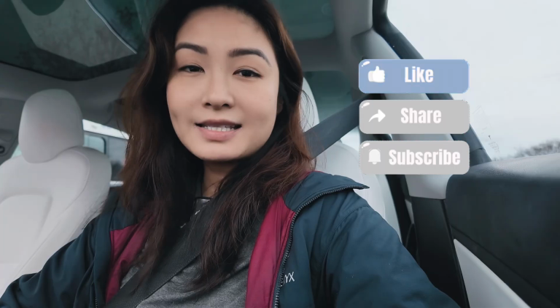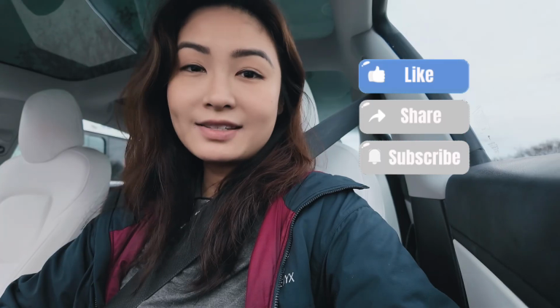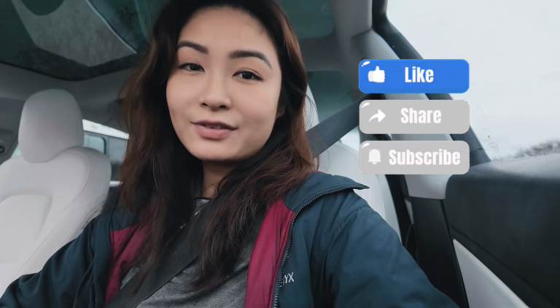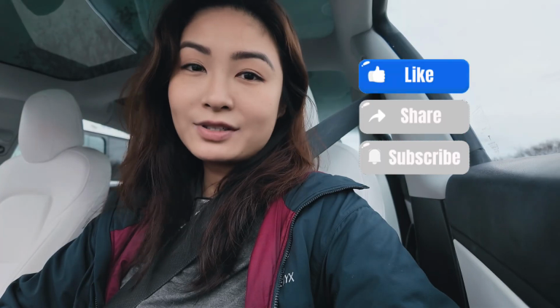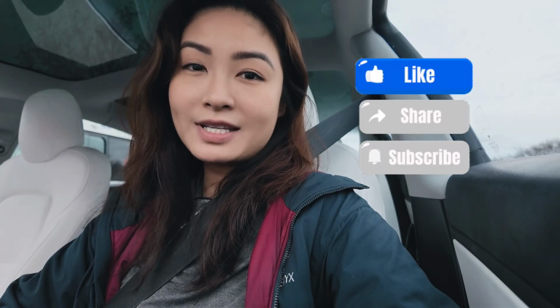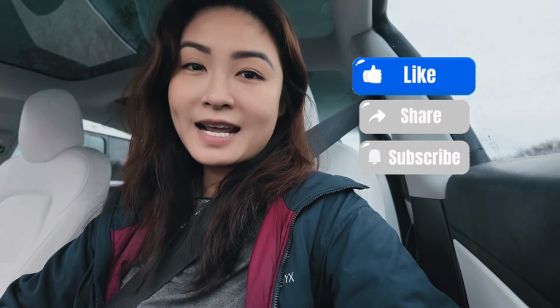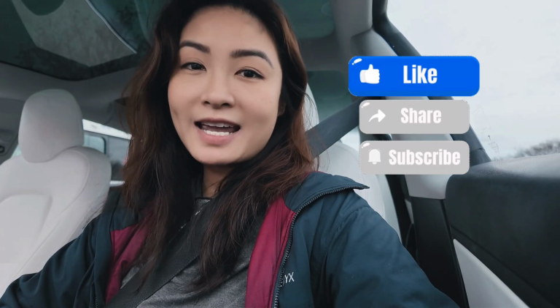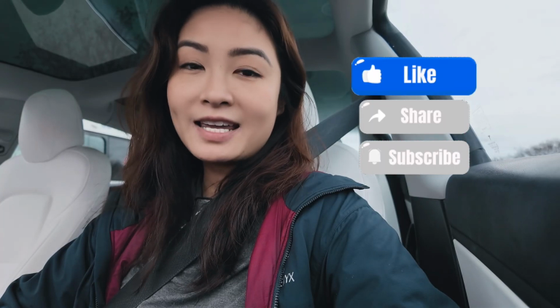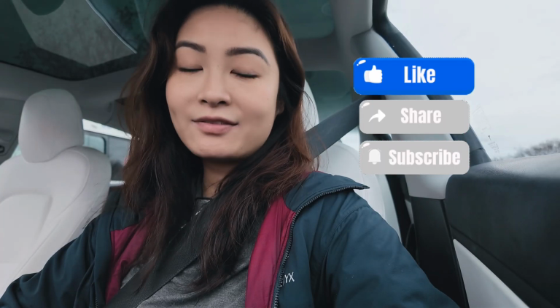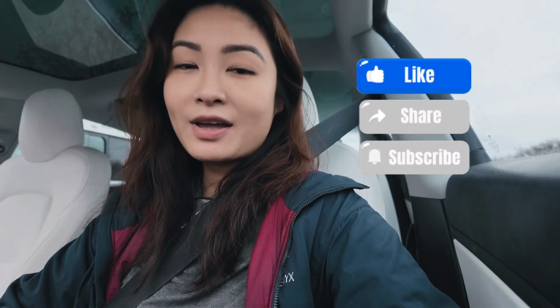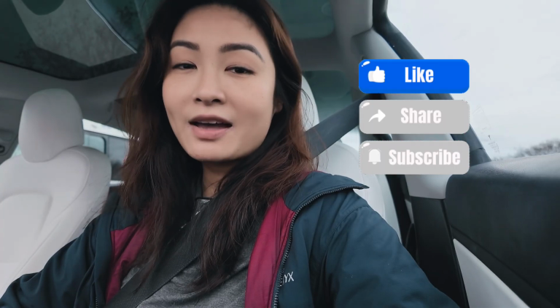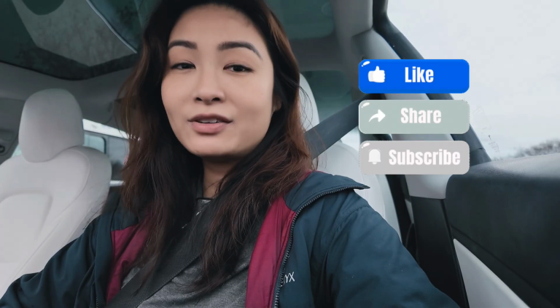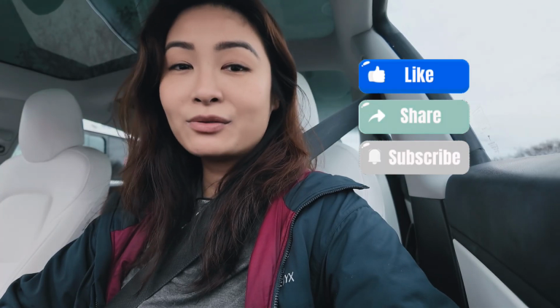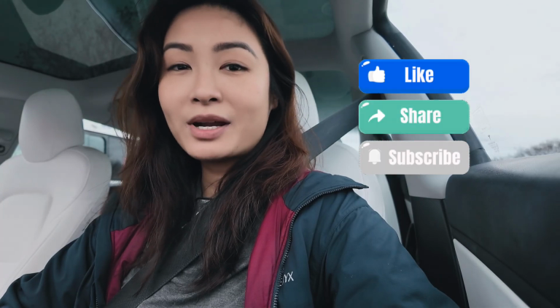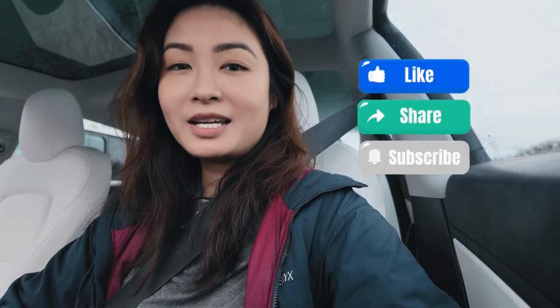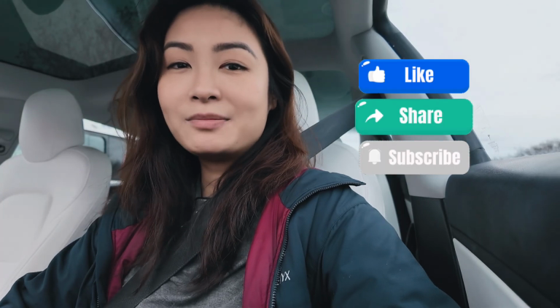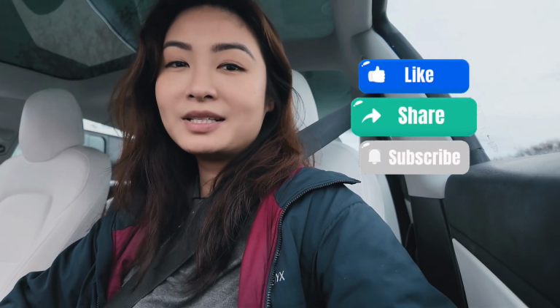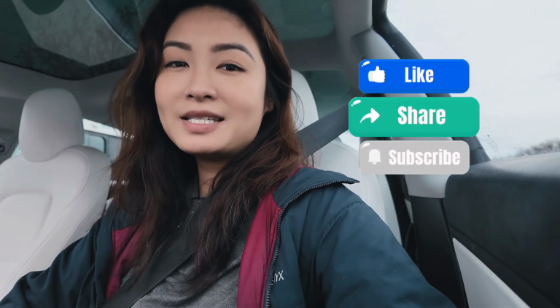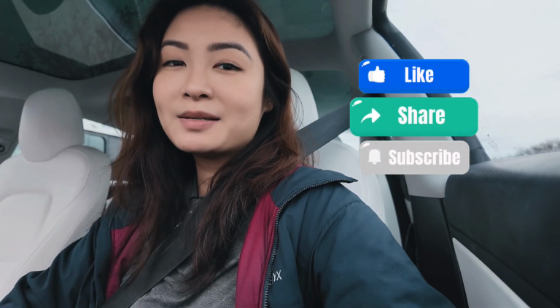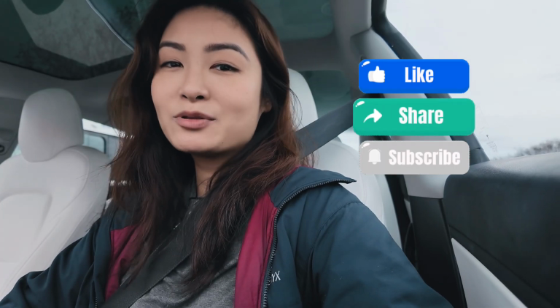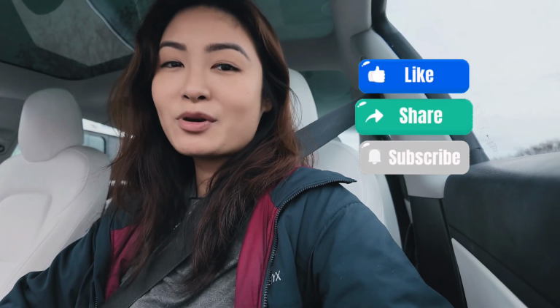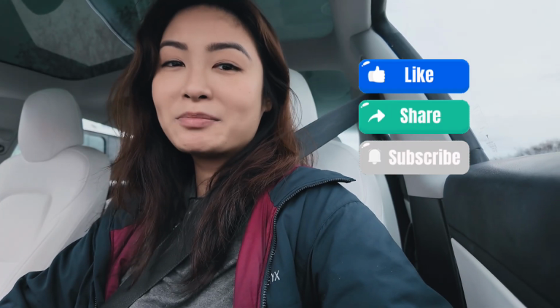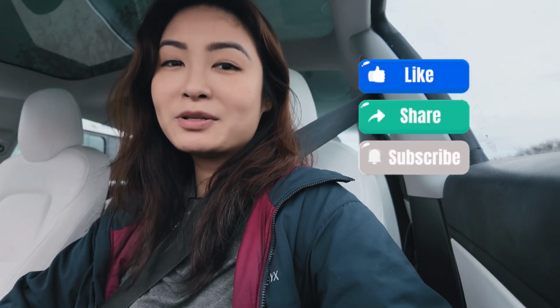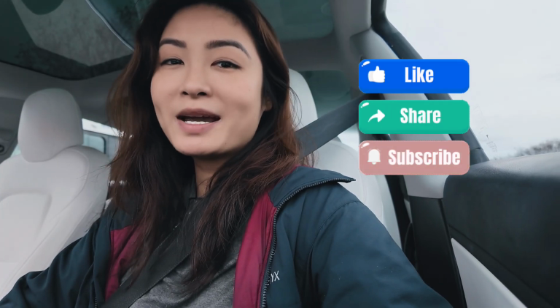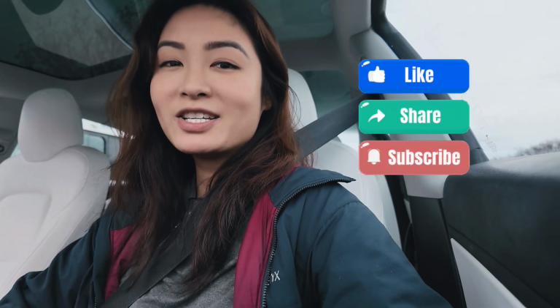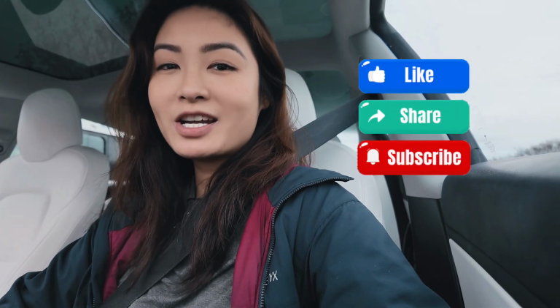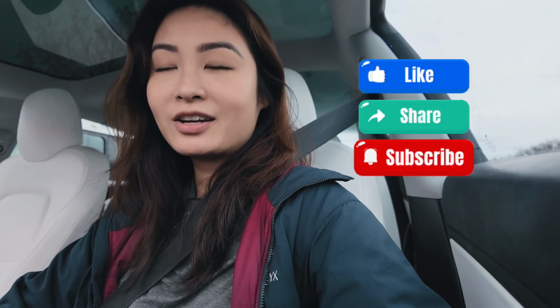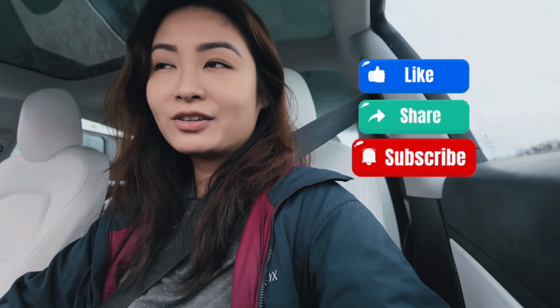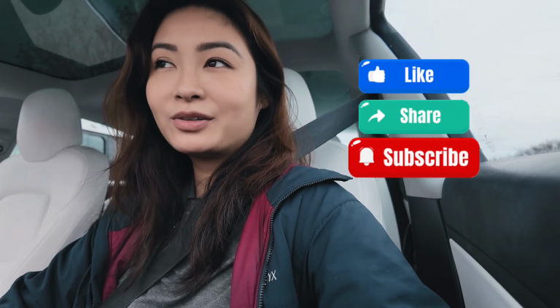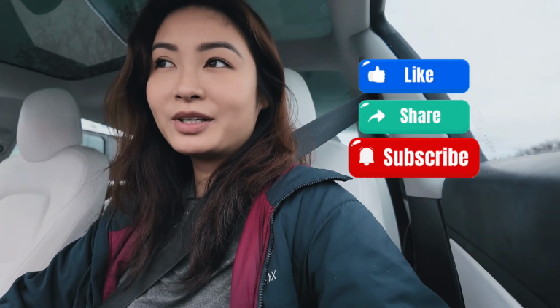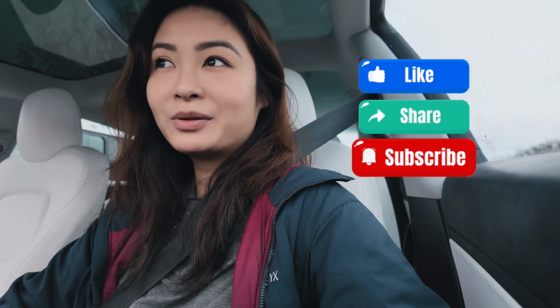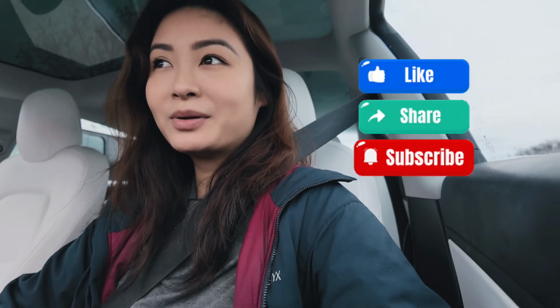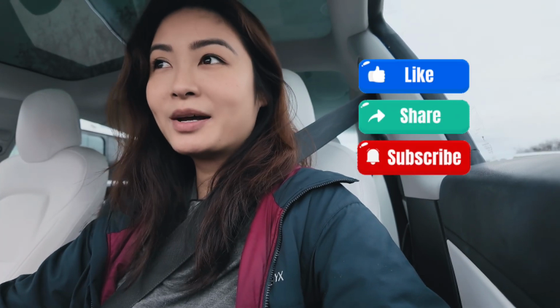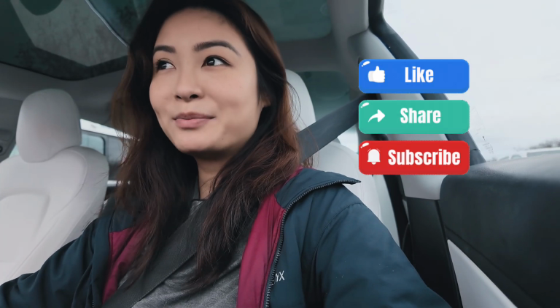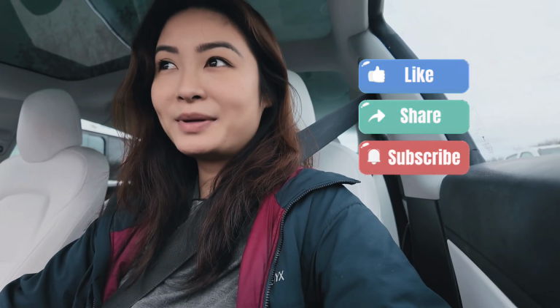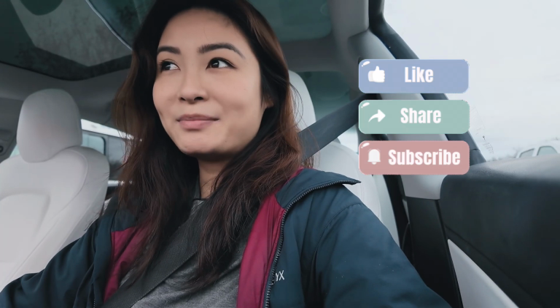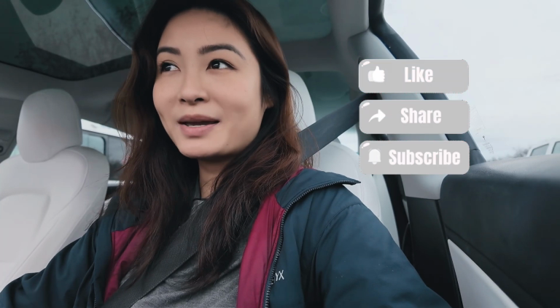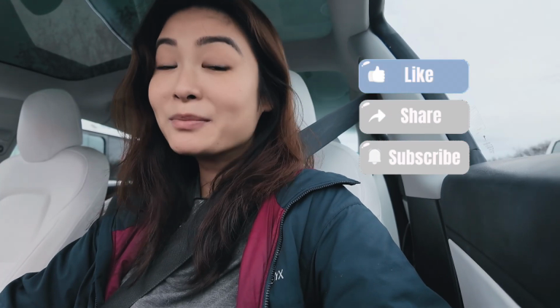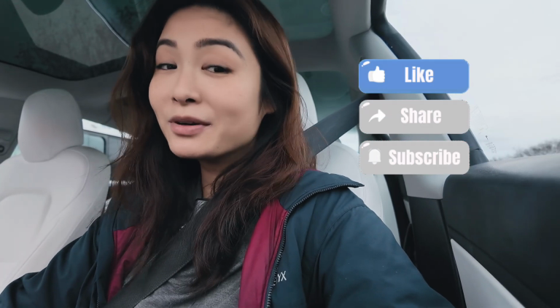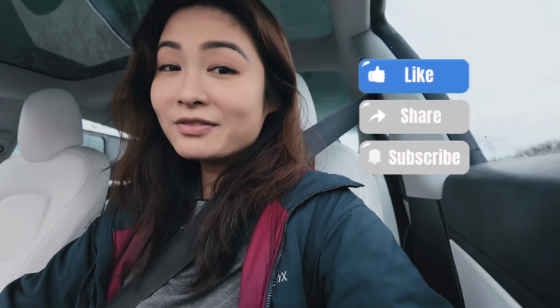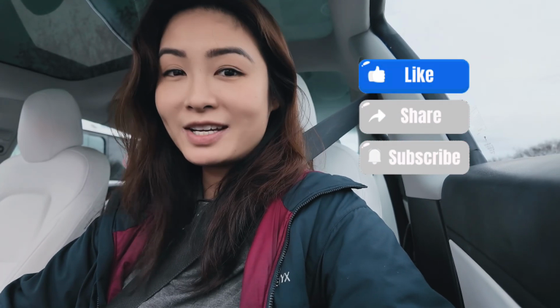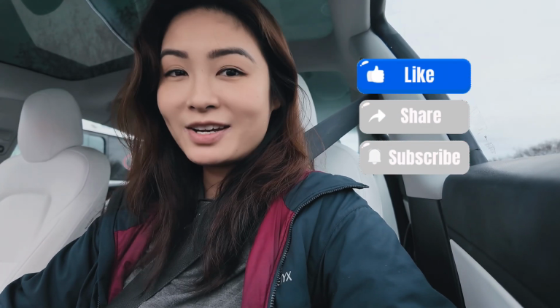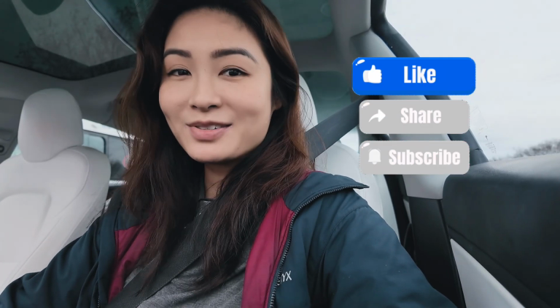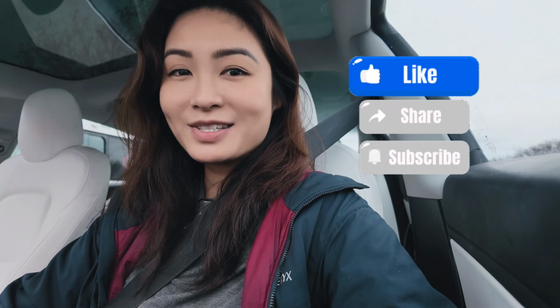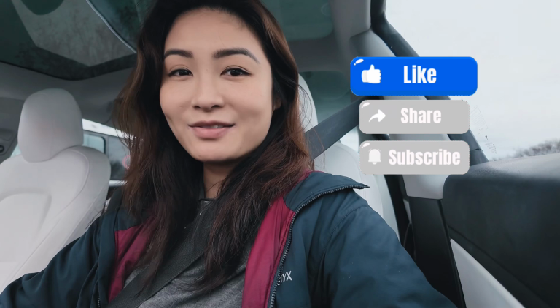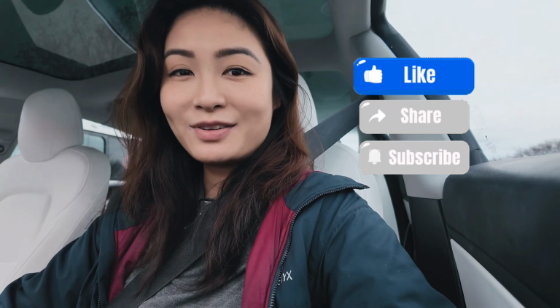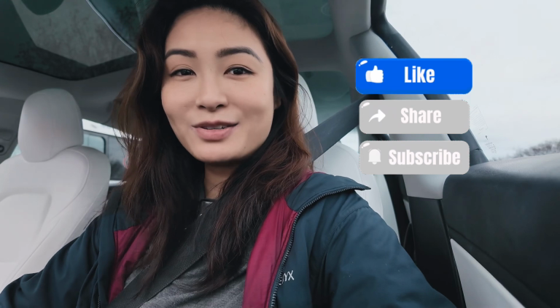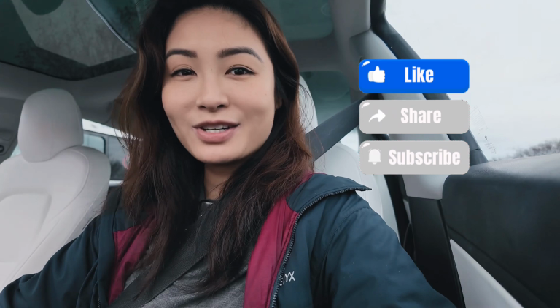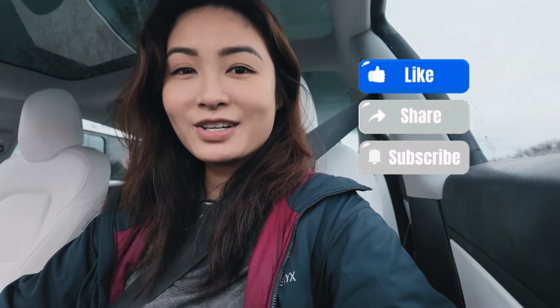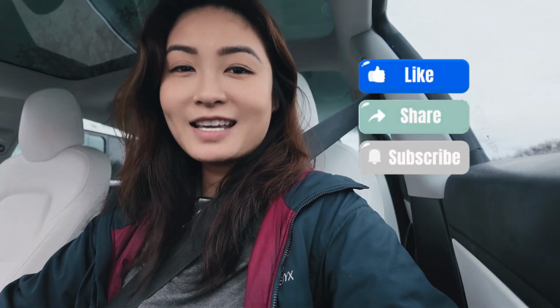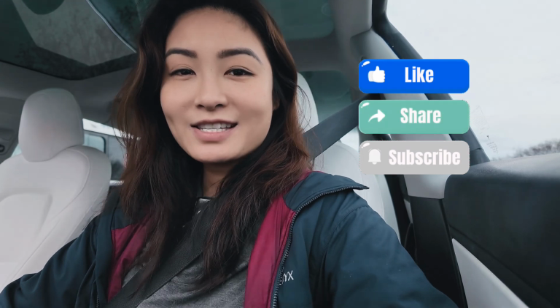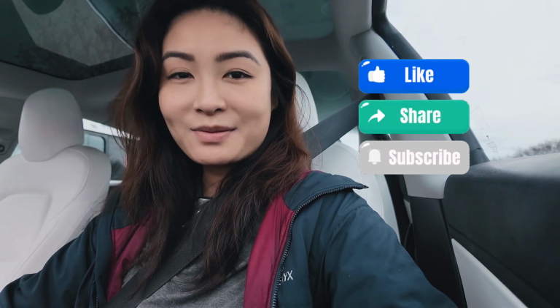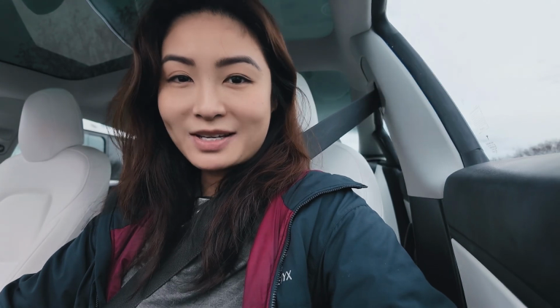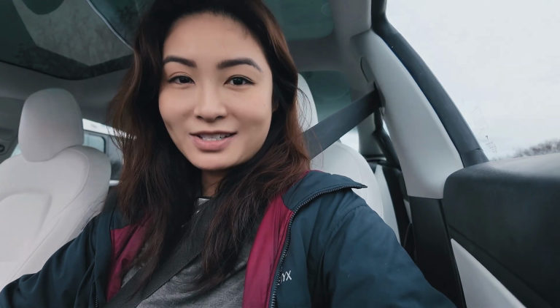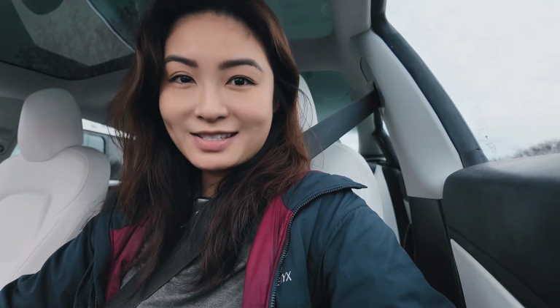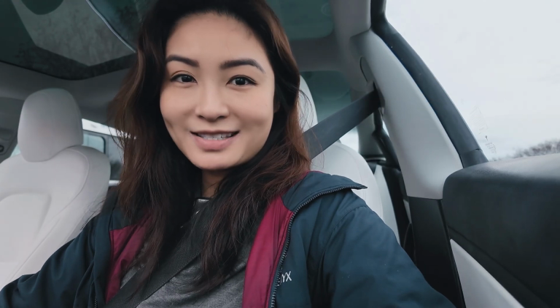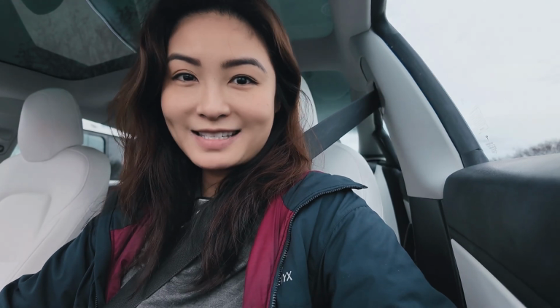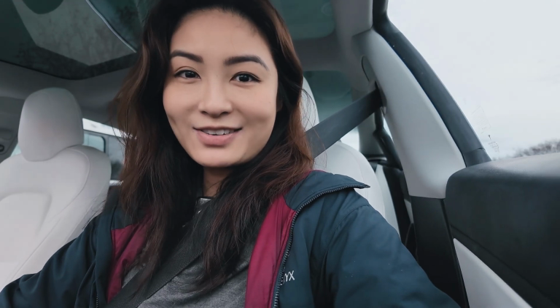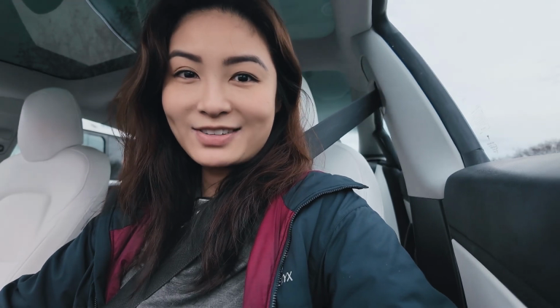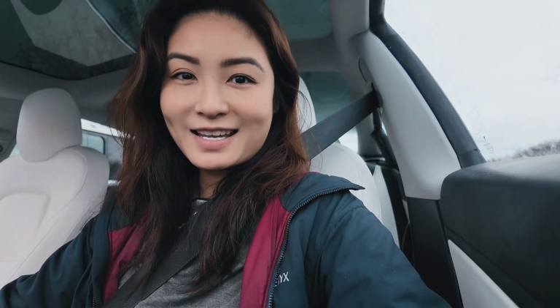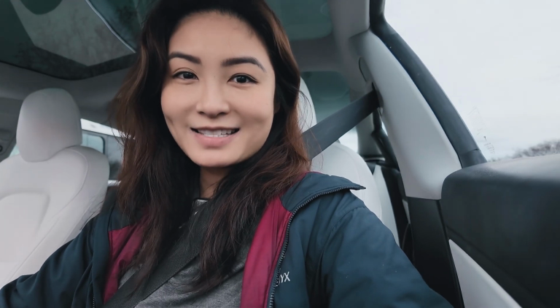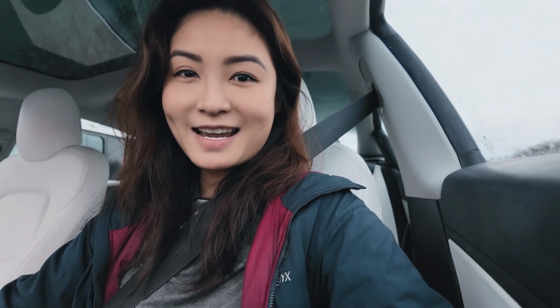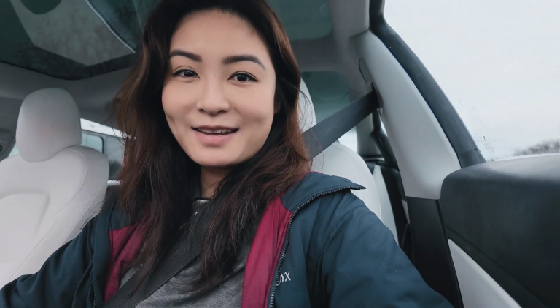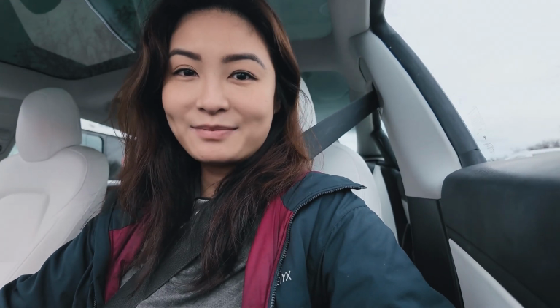That's it for today. If you haven't already, please subscribe to my channel — it will help me make more videos in the future. Thanks so much, see you next time!